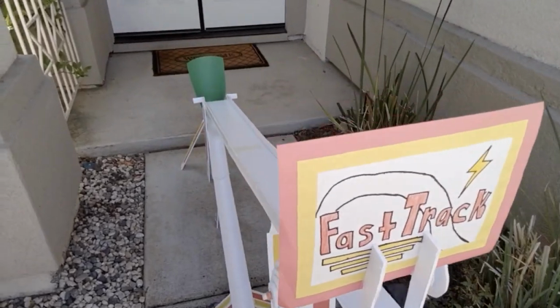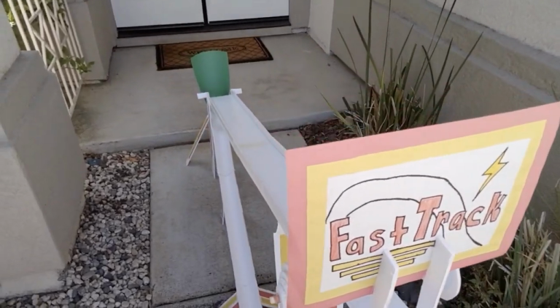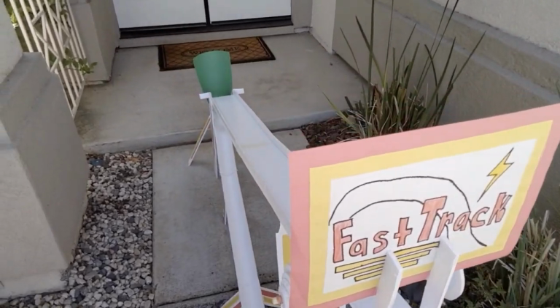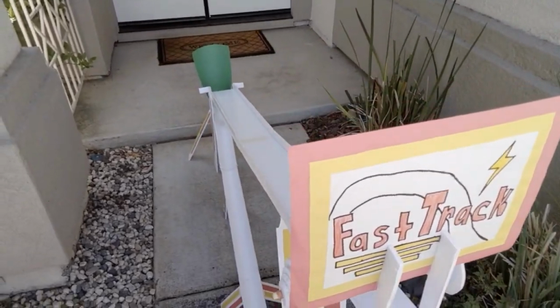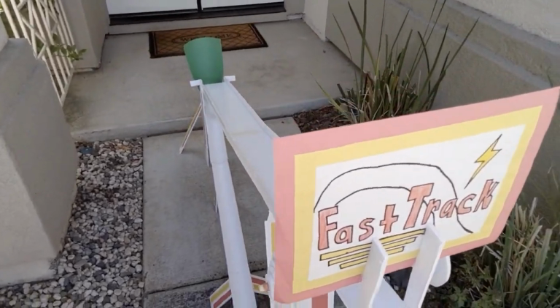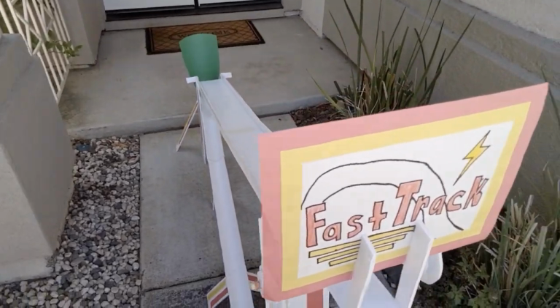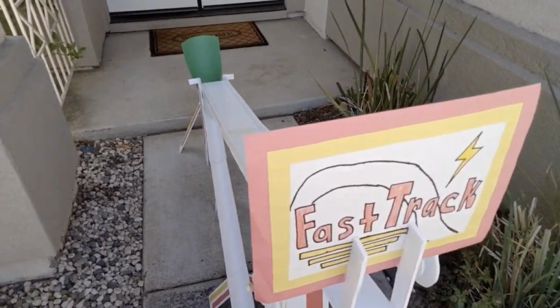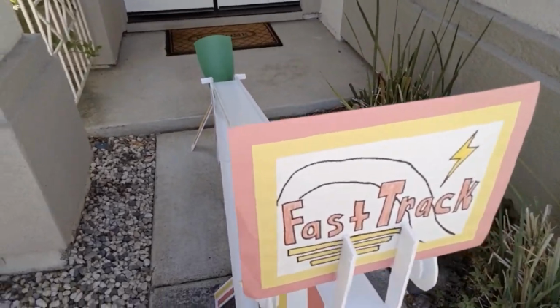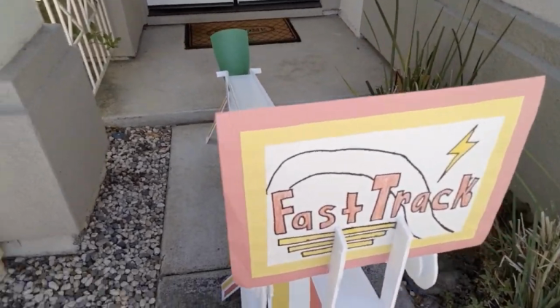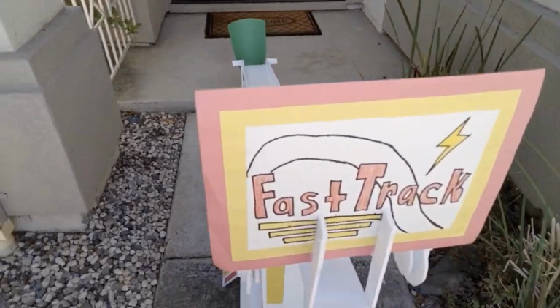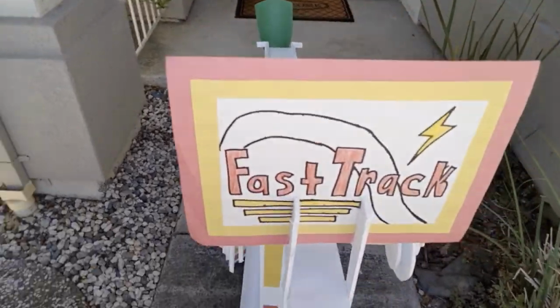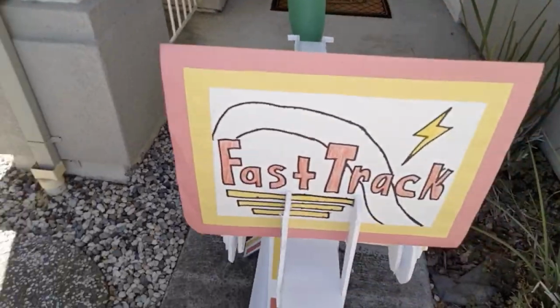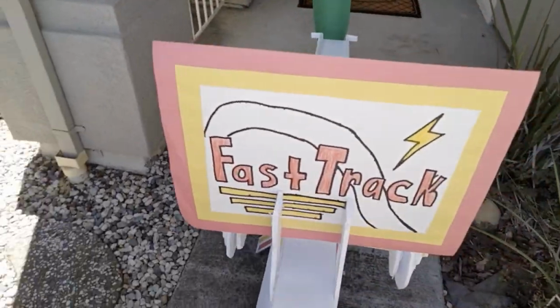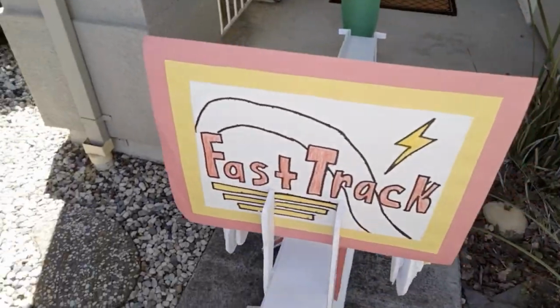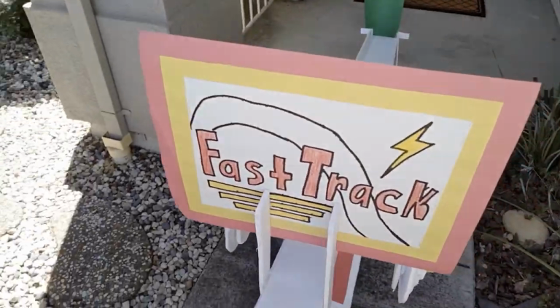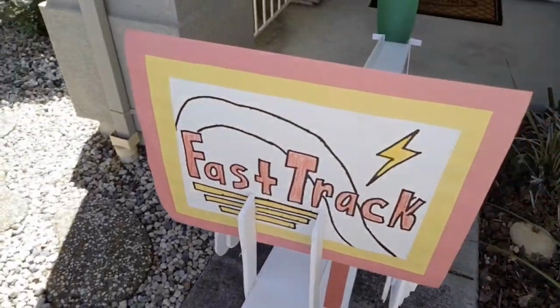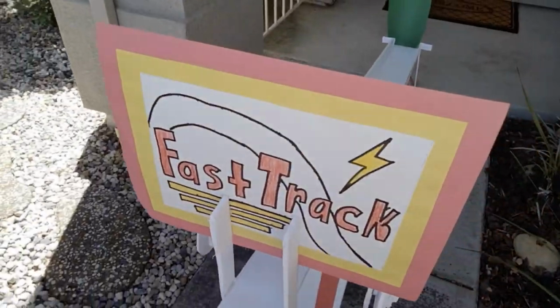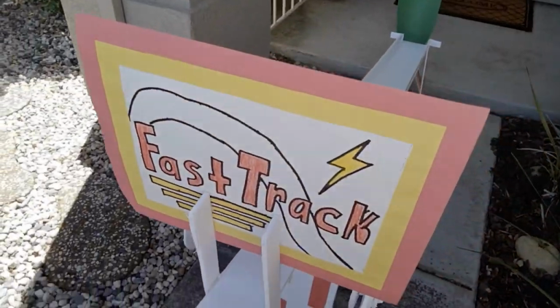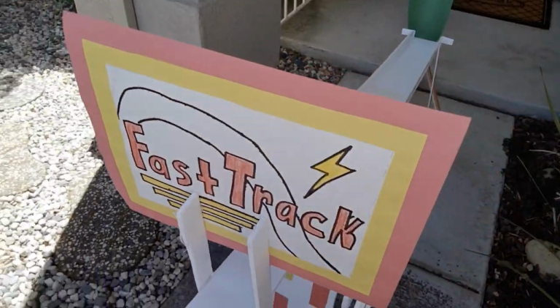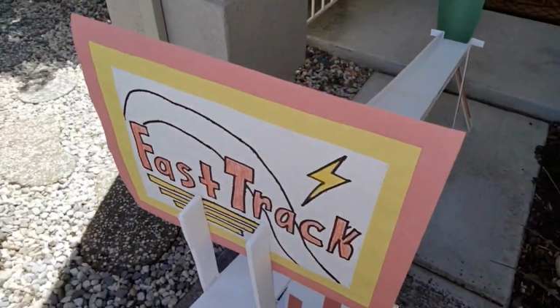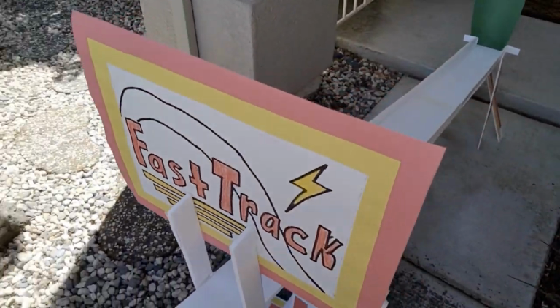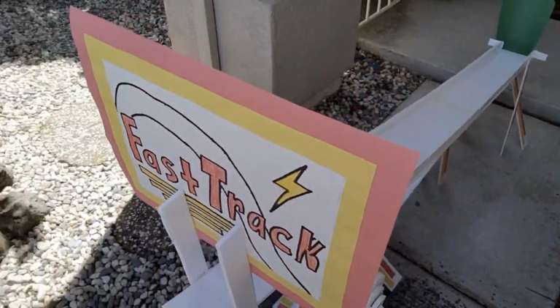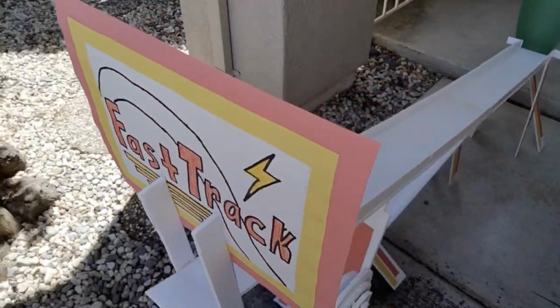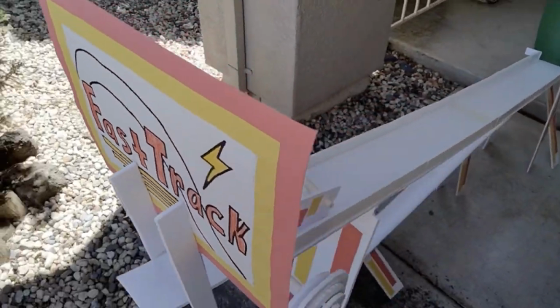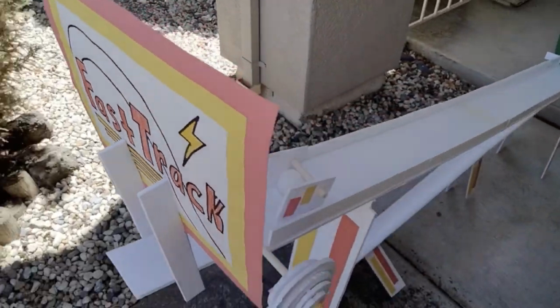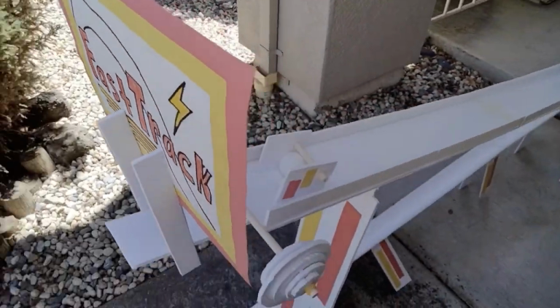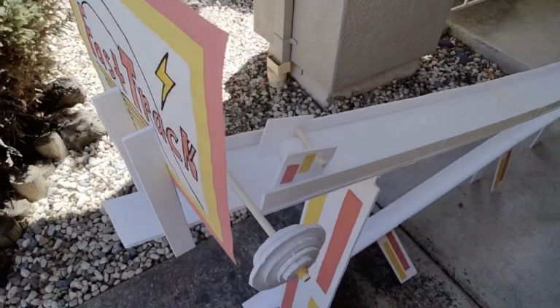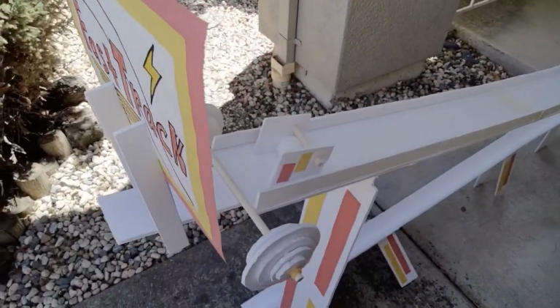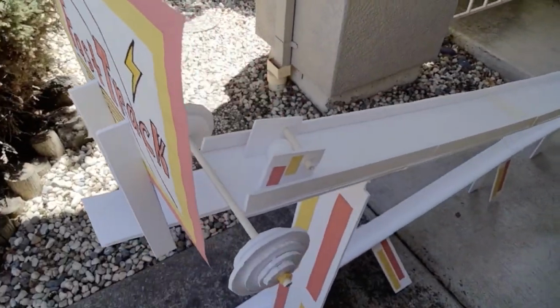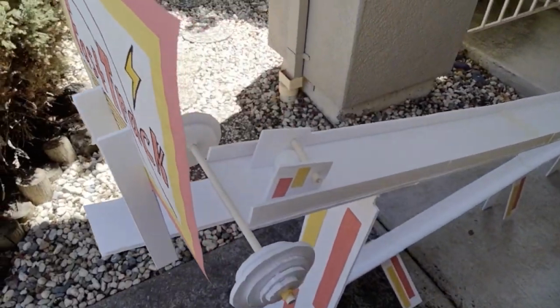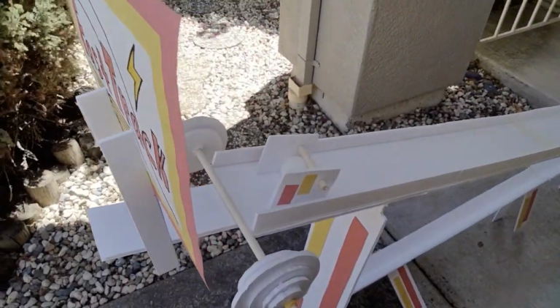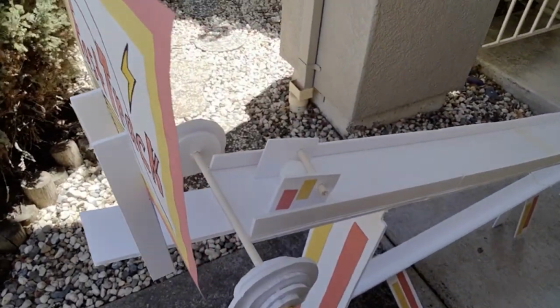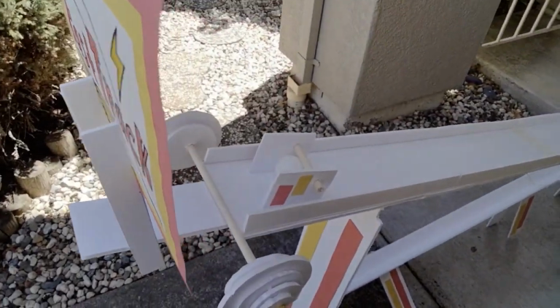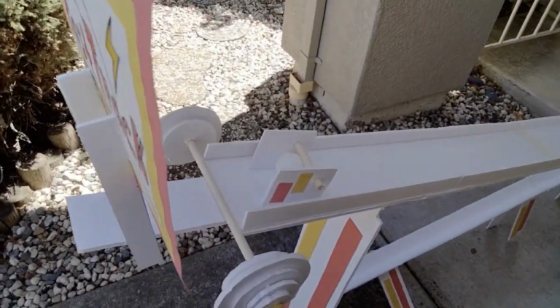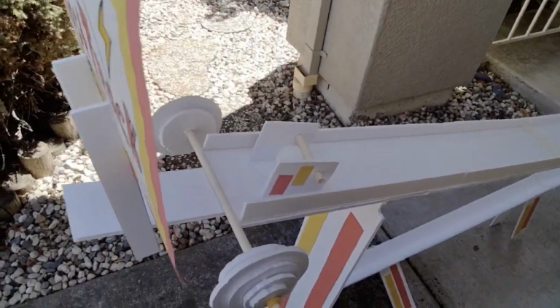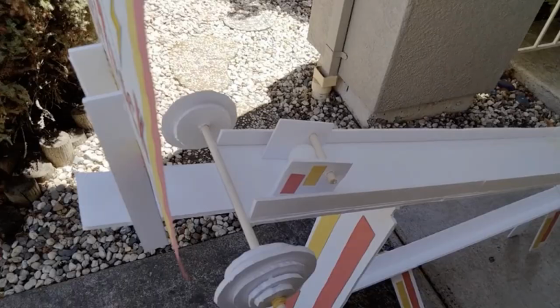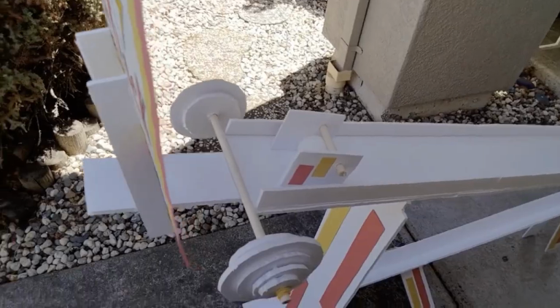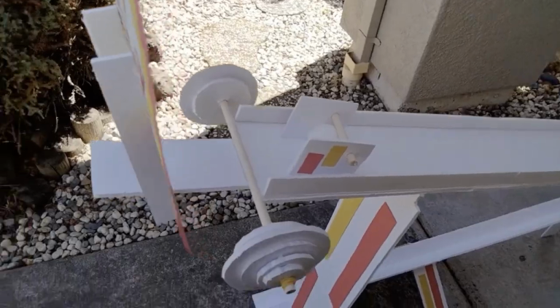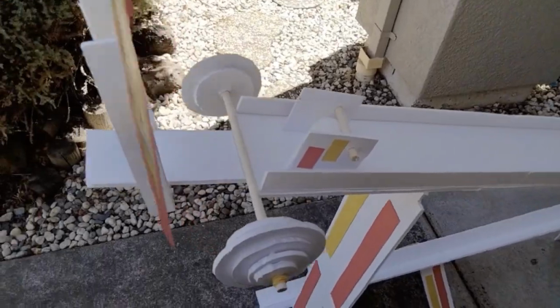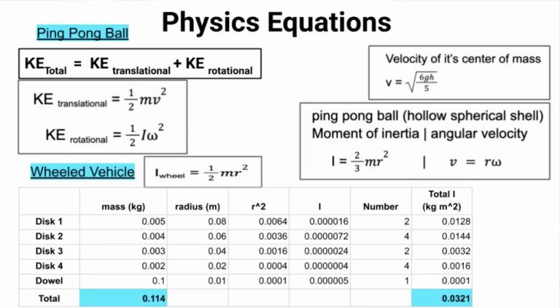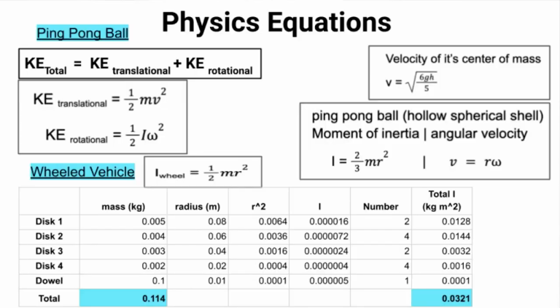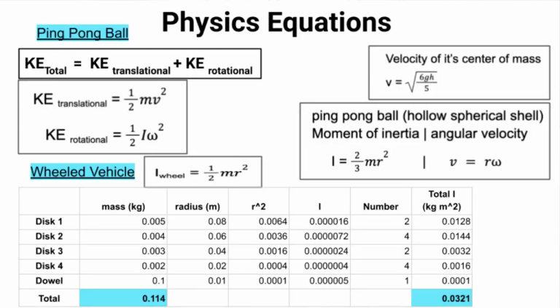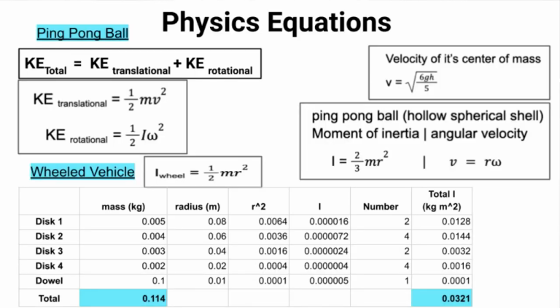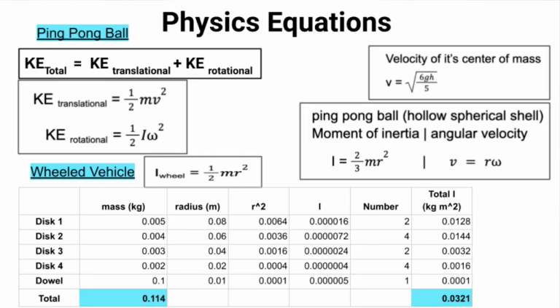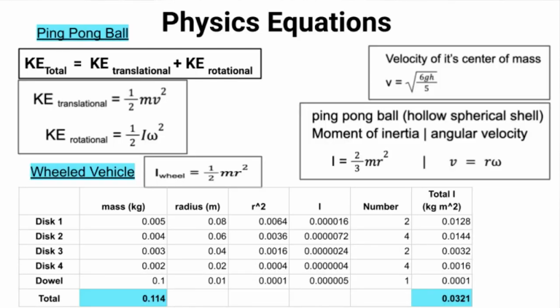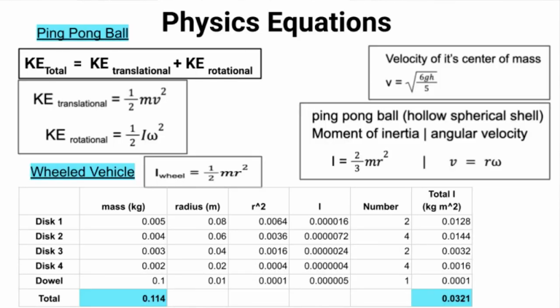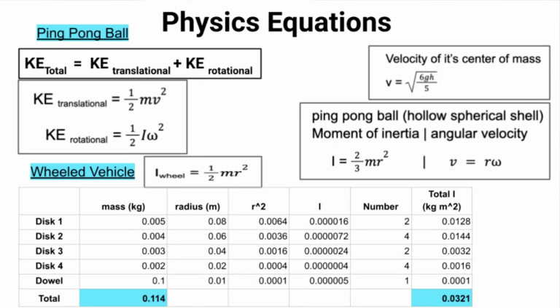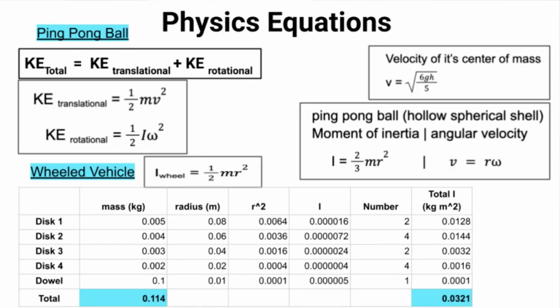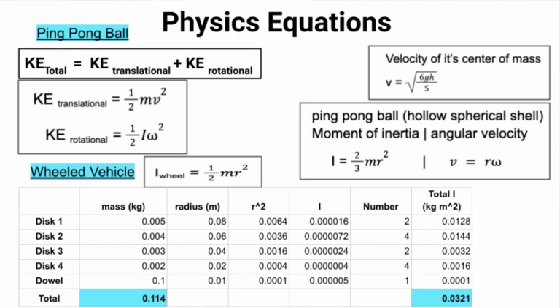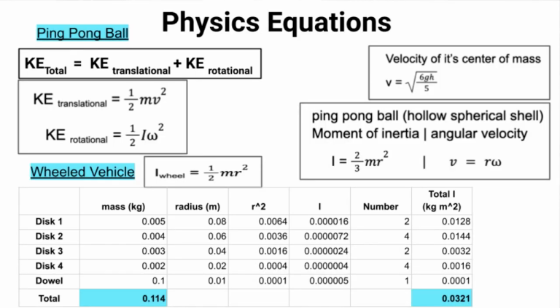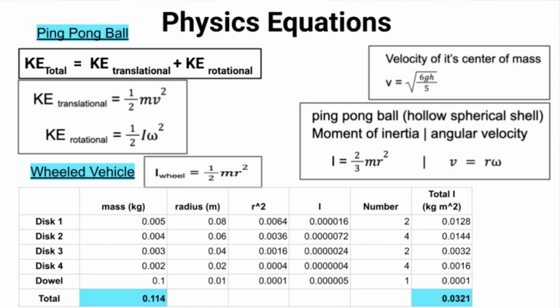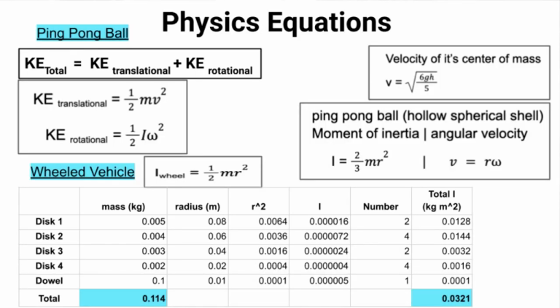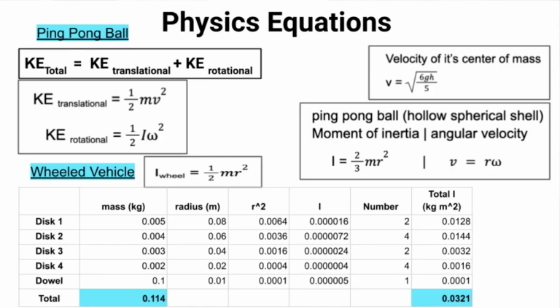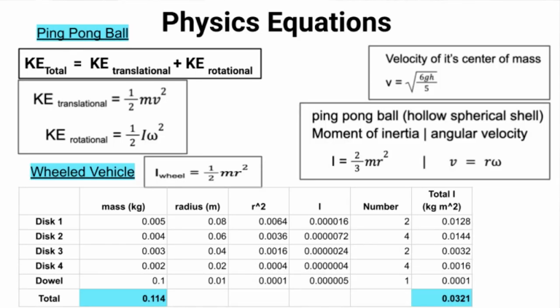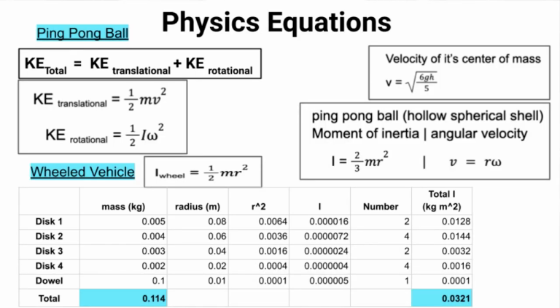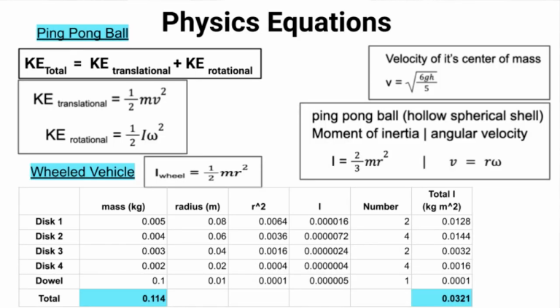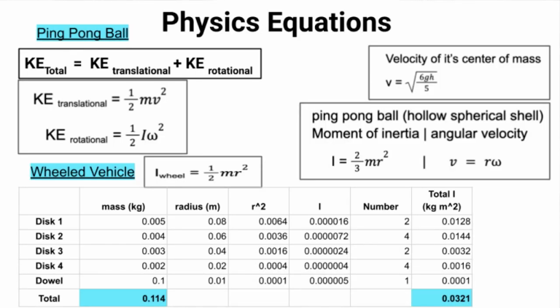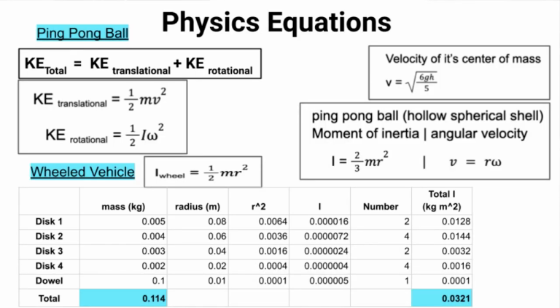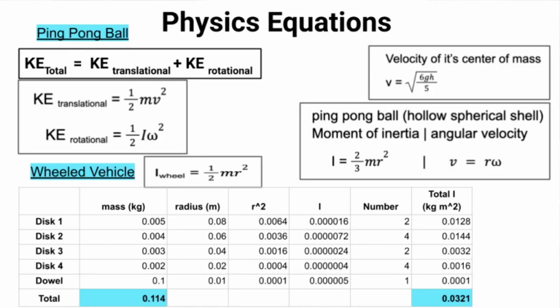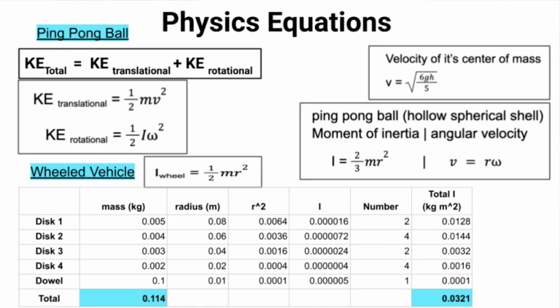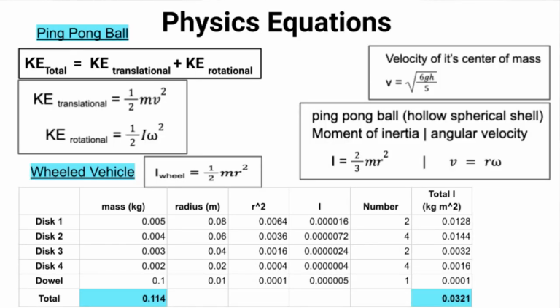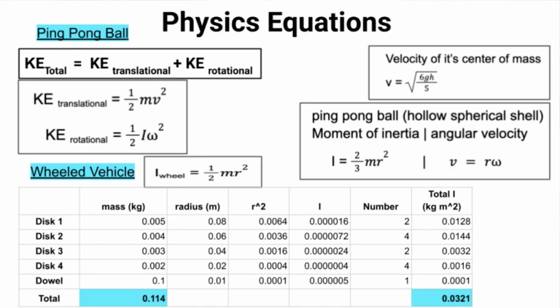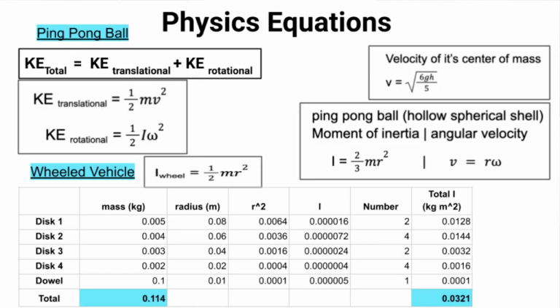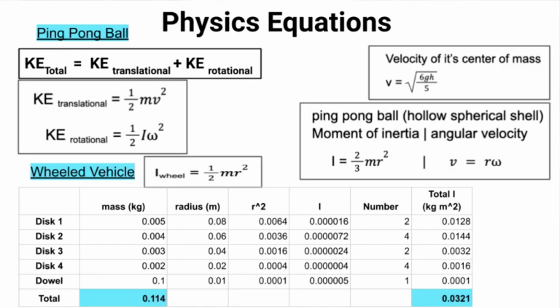The ball then rolls down a second ramp, which is an open gutter design. The governing energy equation is: PE equals KE translational plus KE rotational.